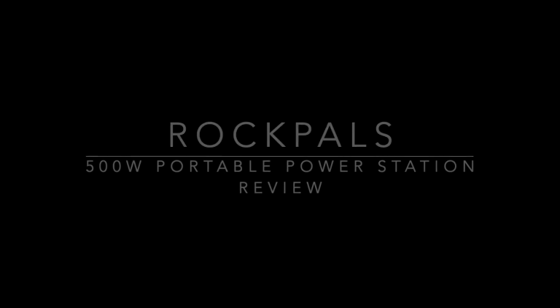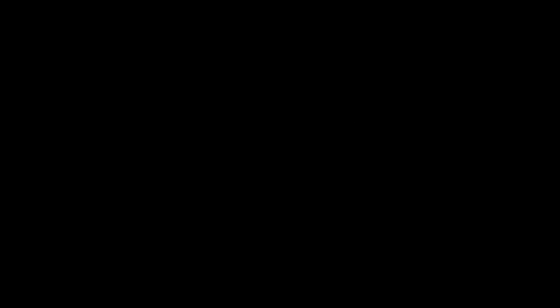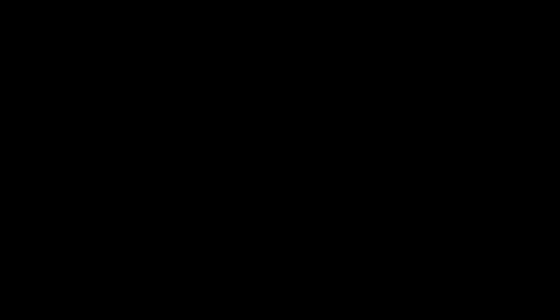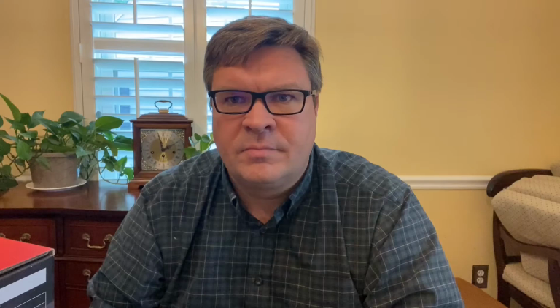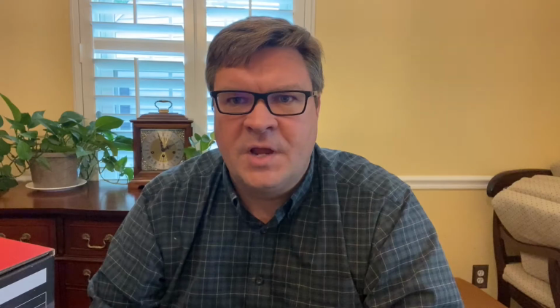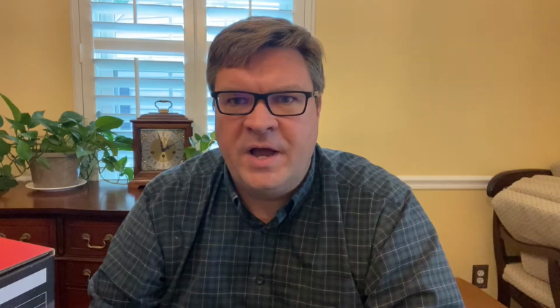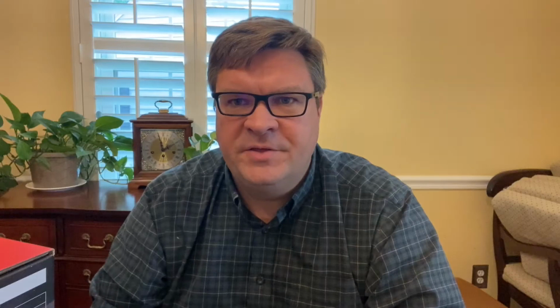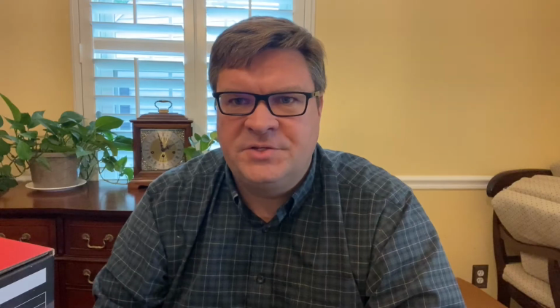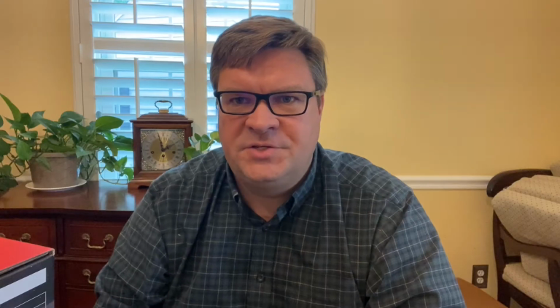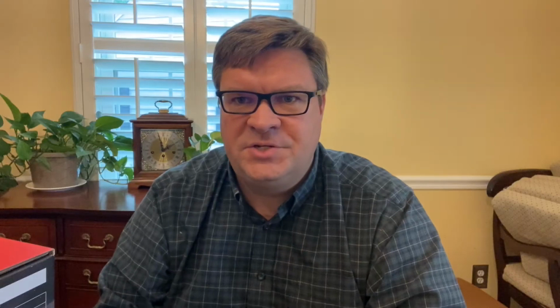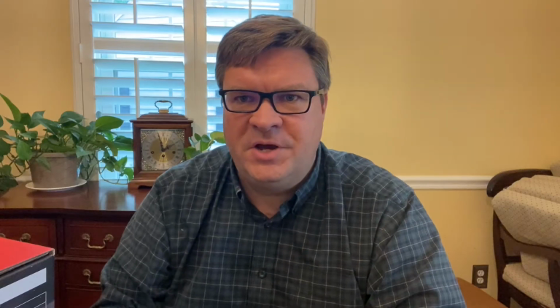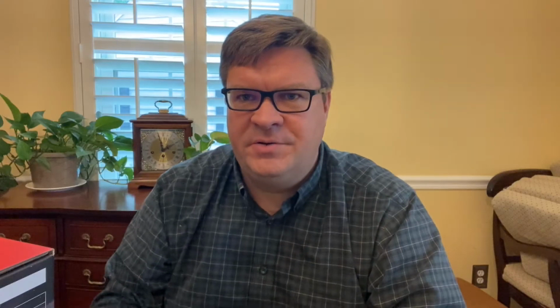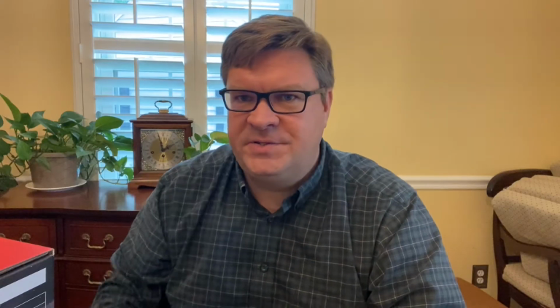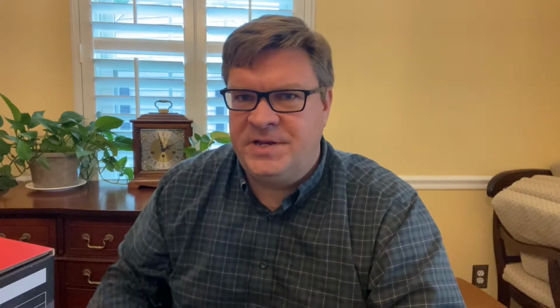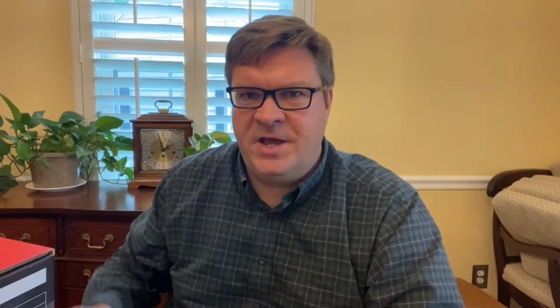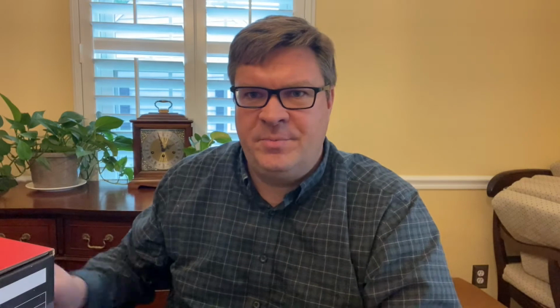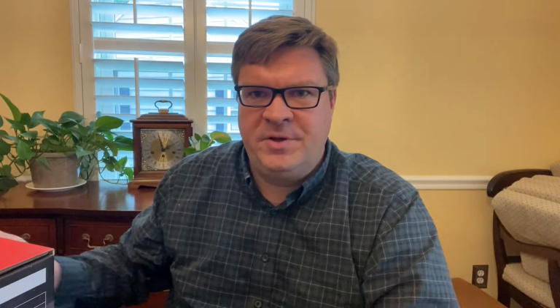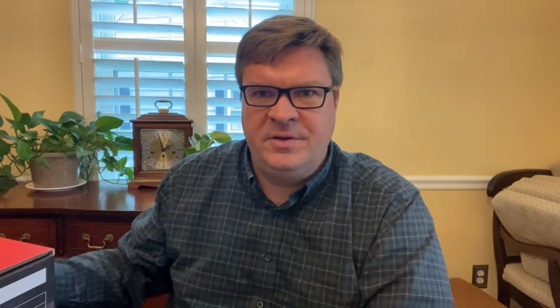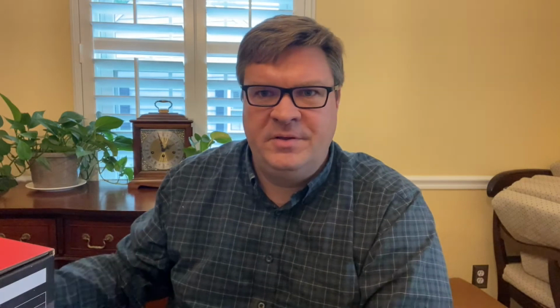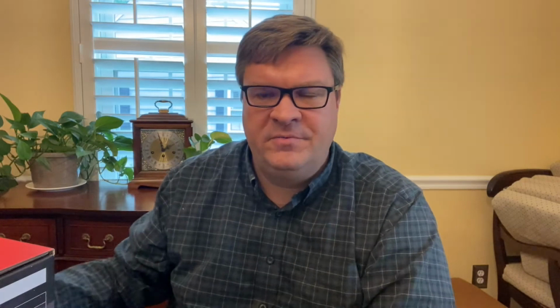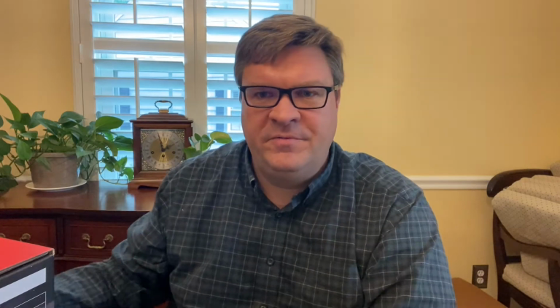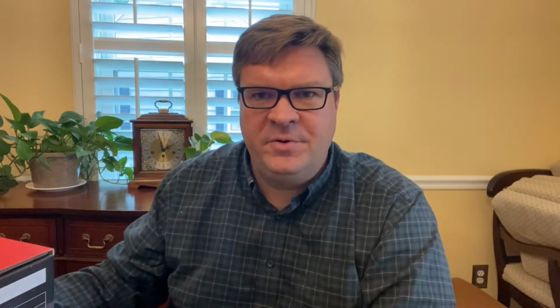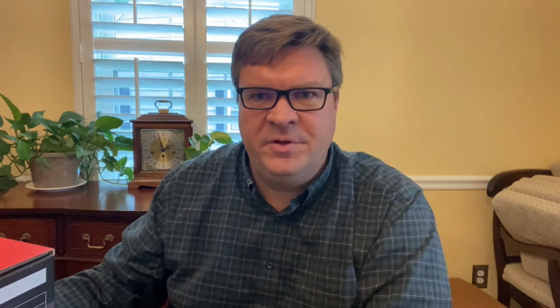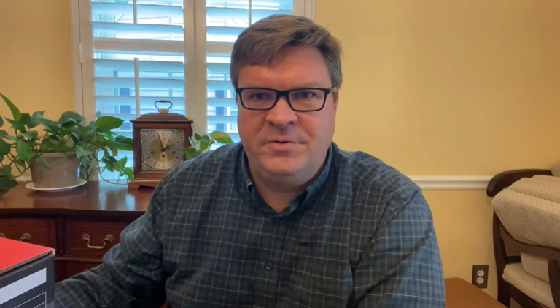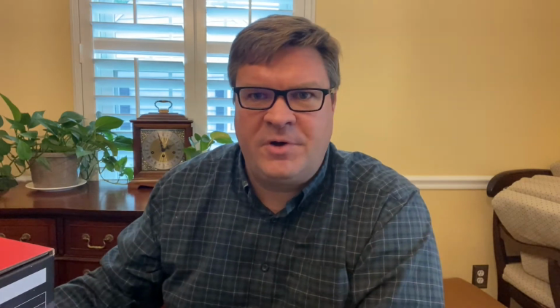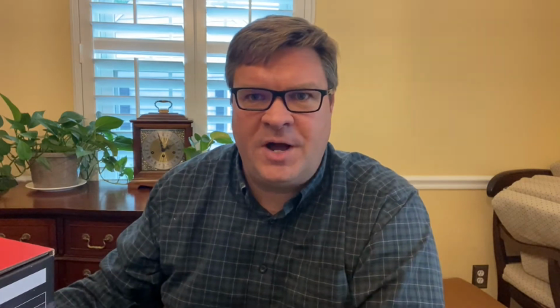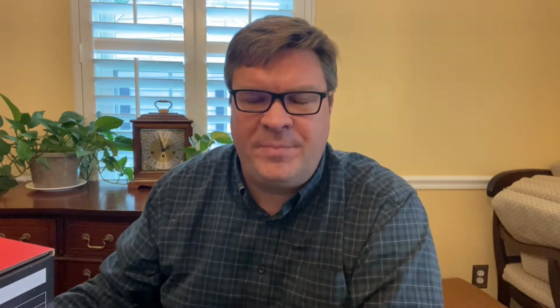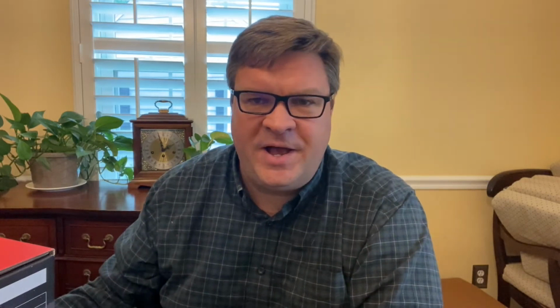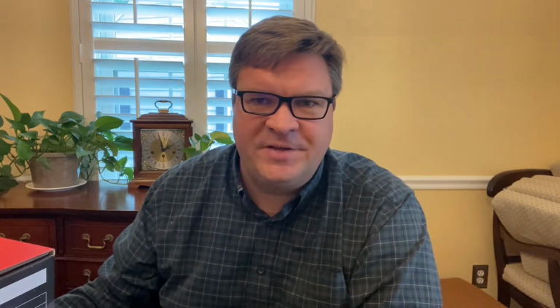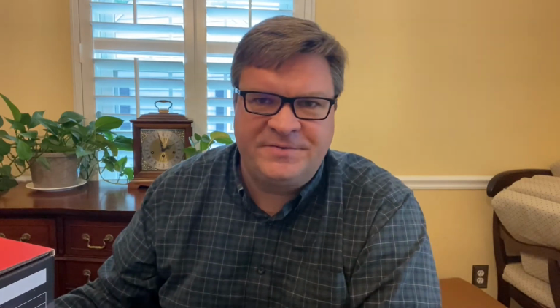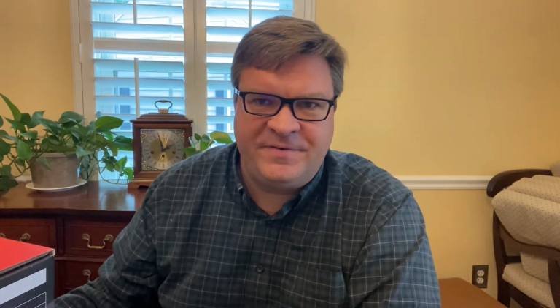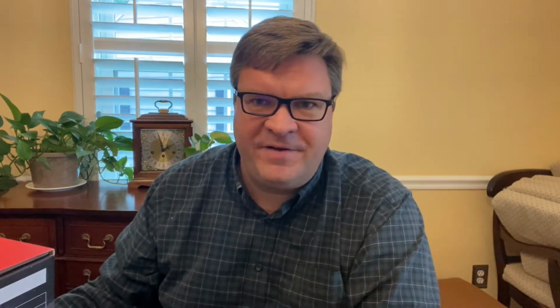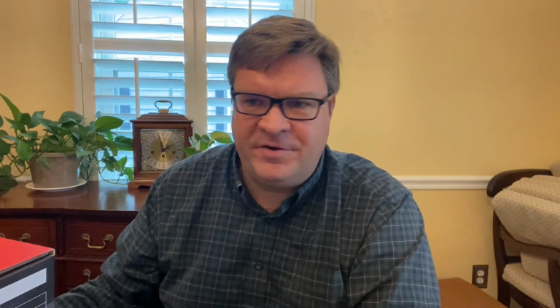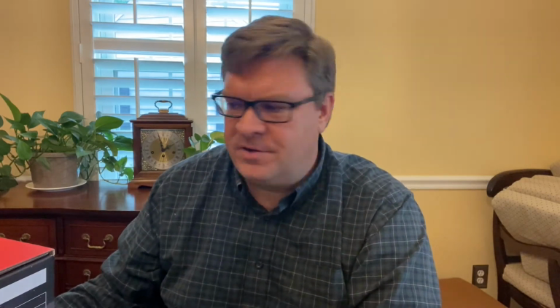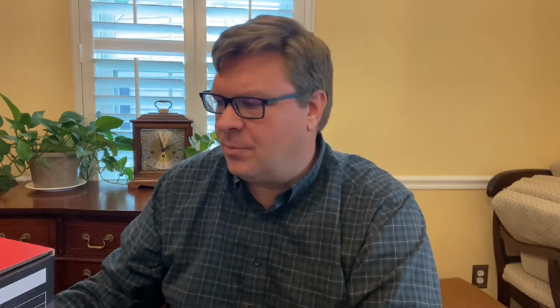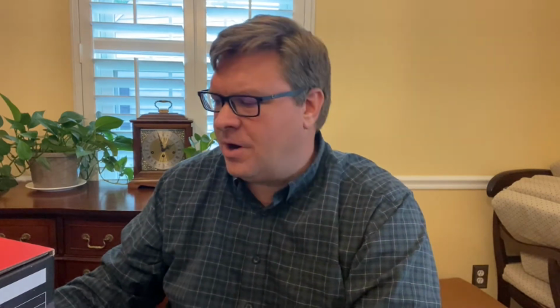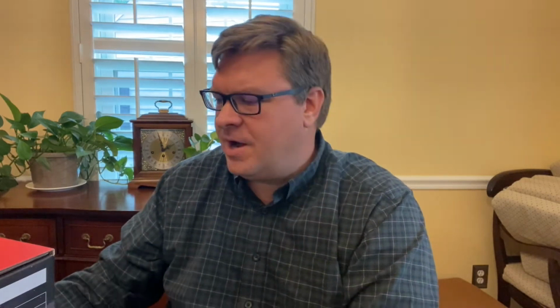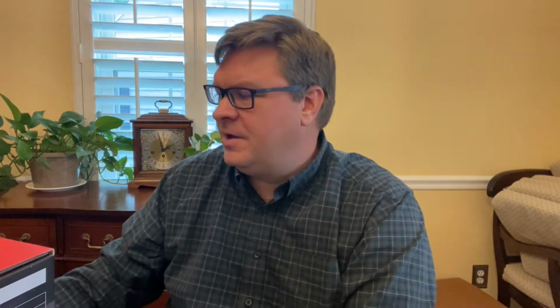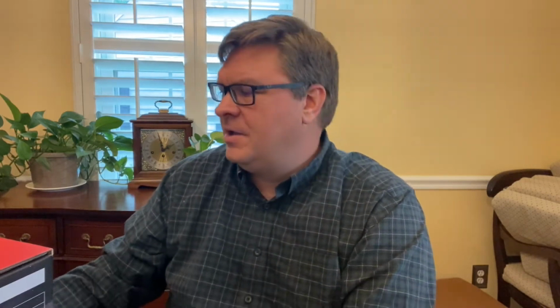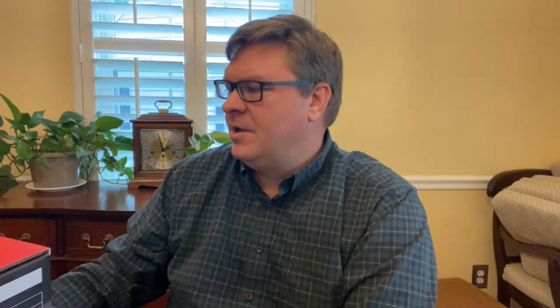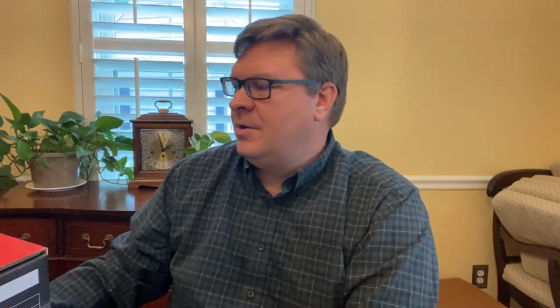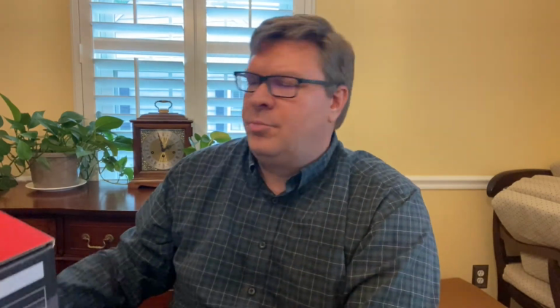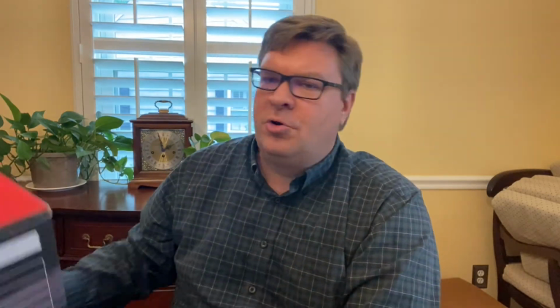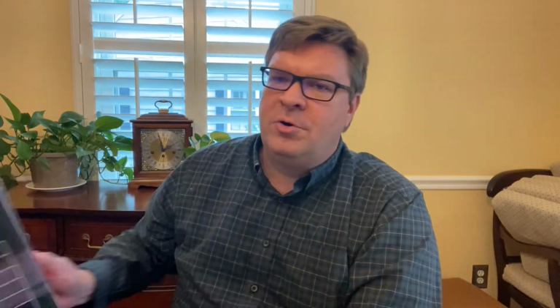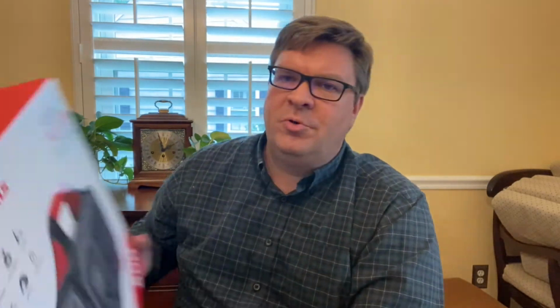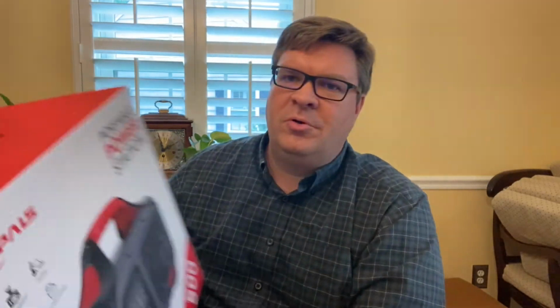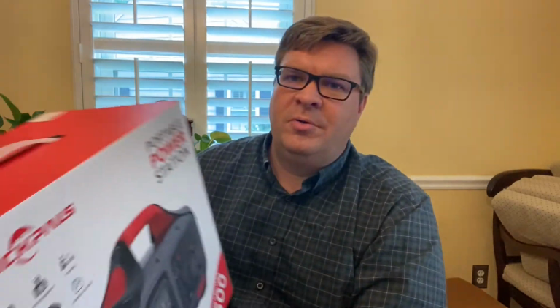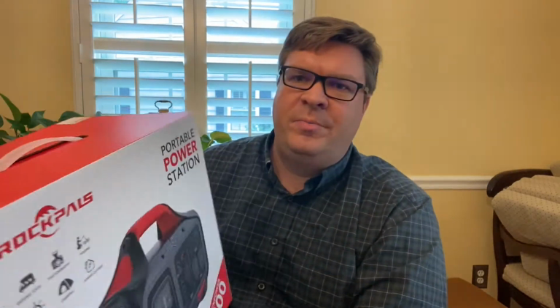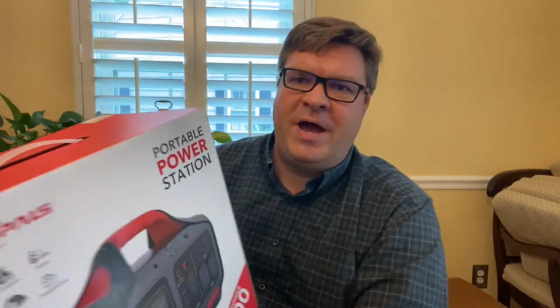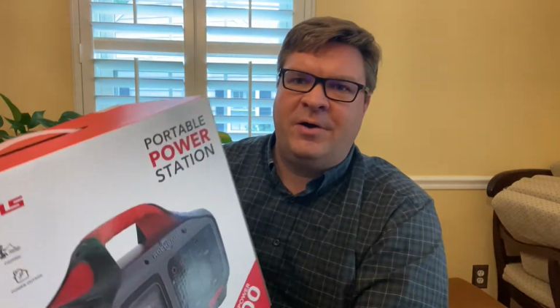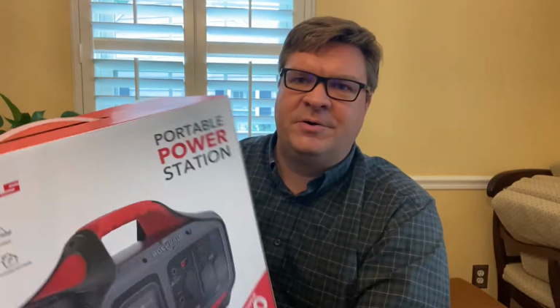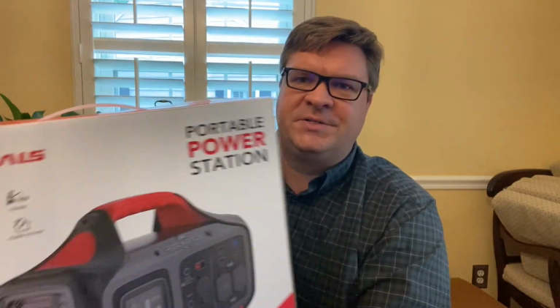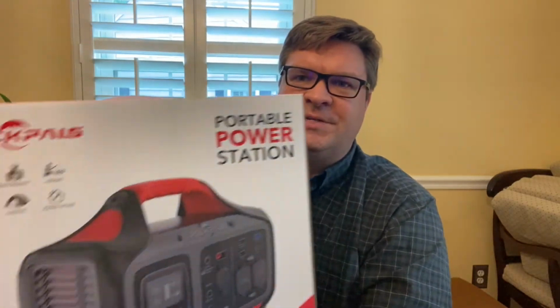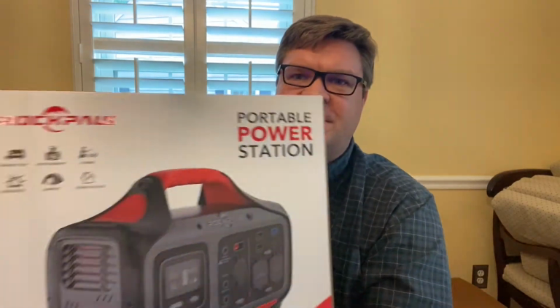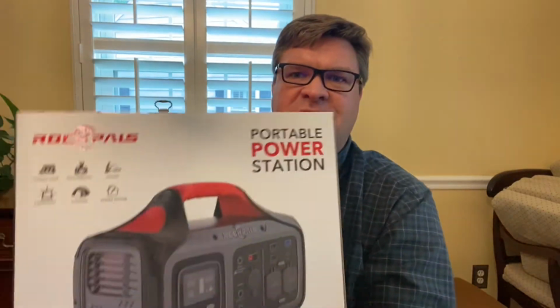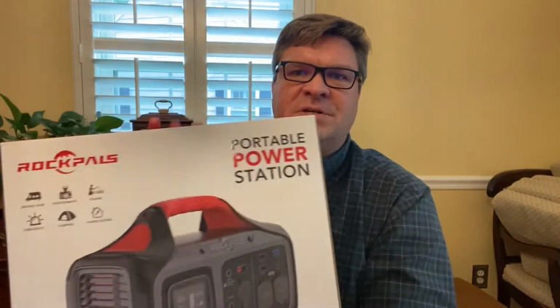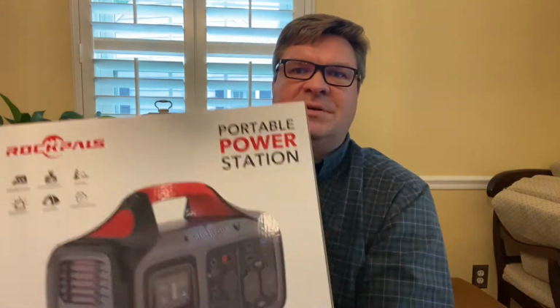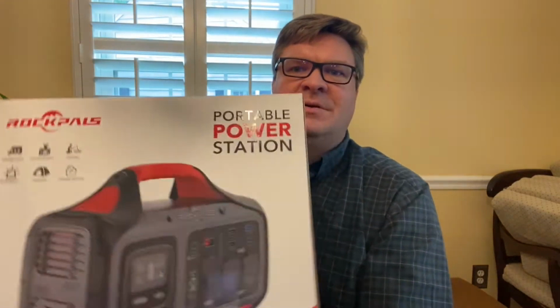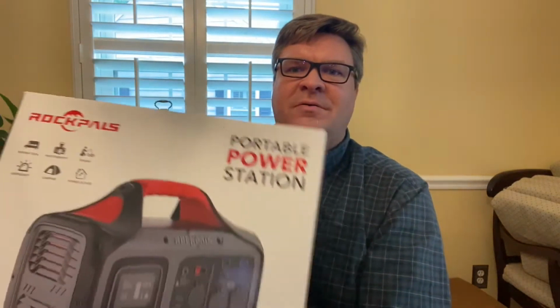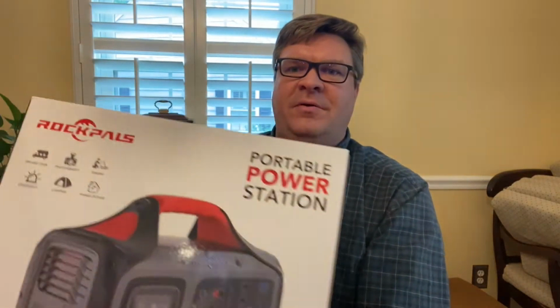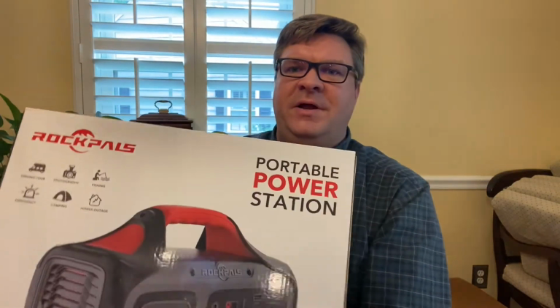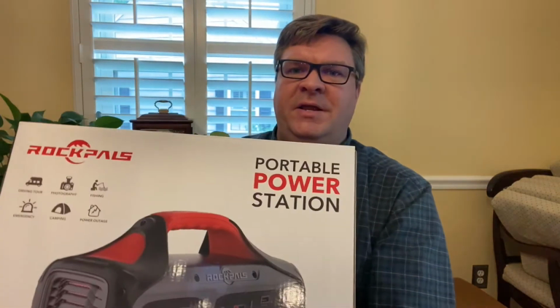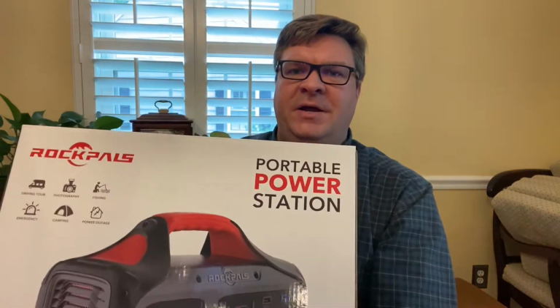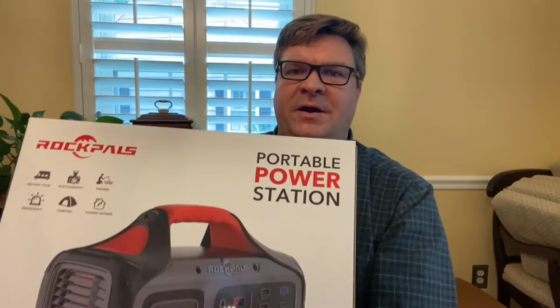Hi, this is Joe and today I'll be reviewing the Rock Palace 500 watt portable power station.